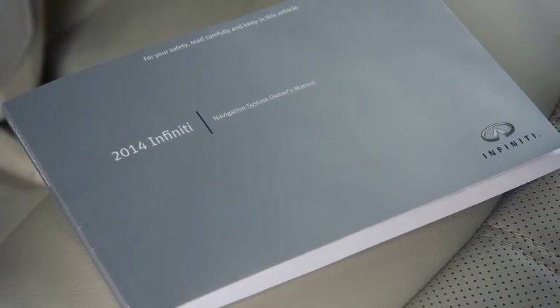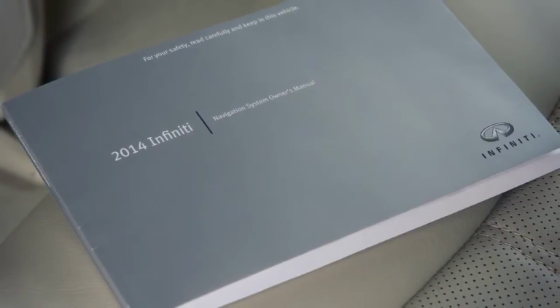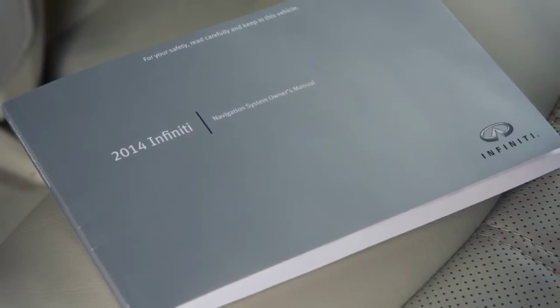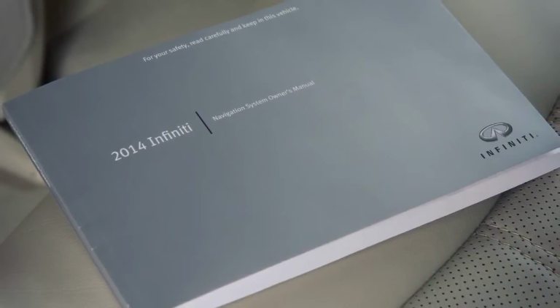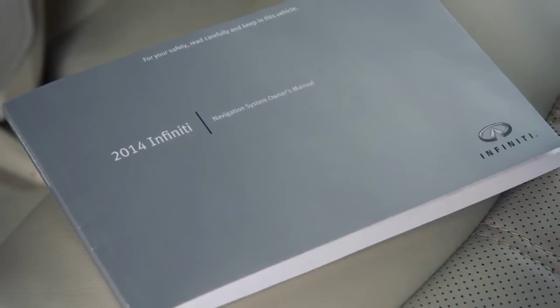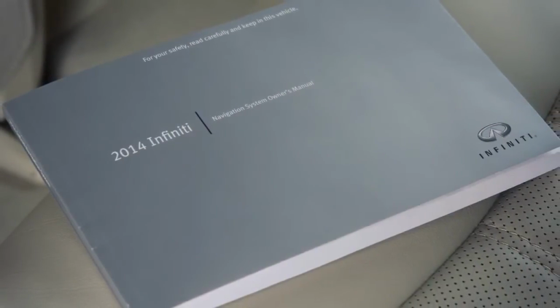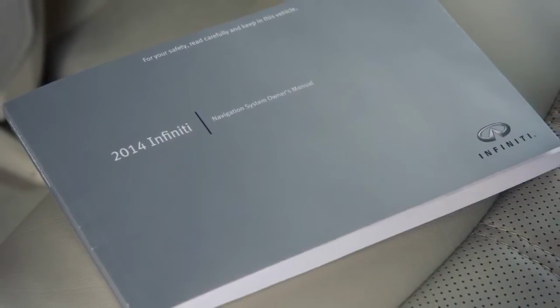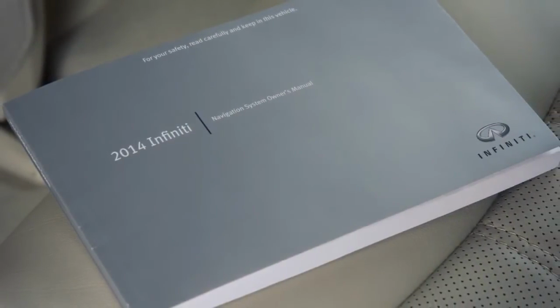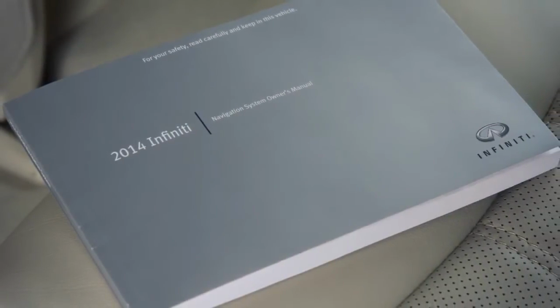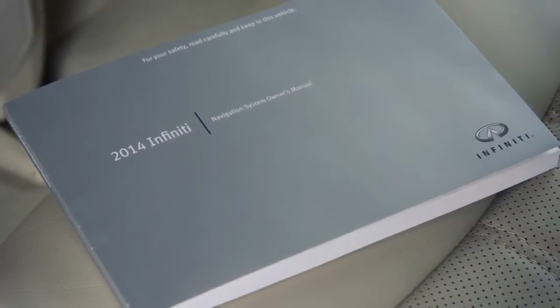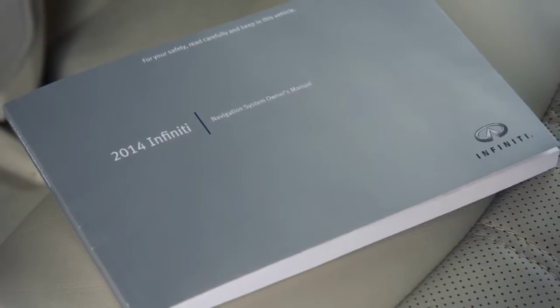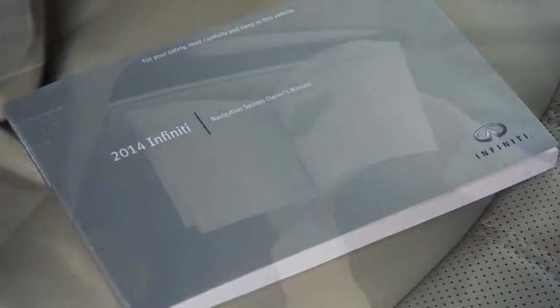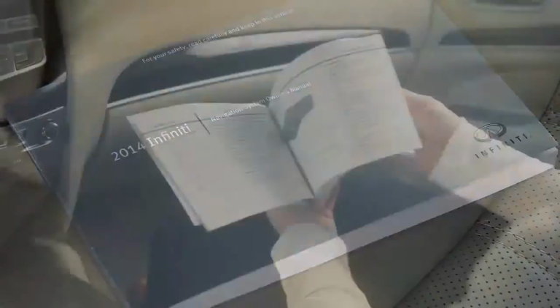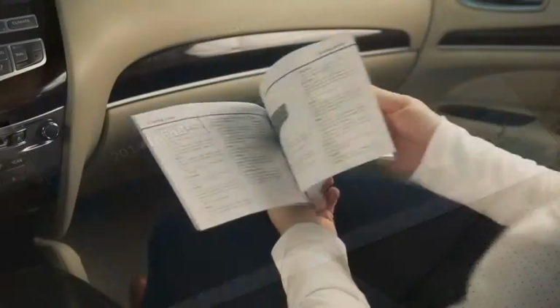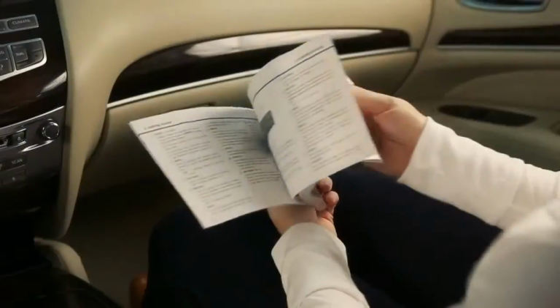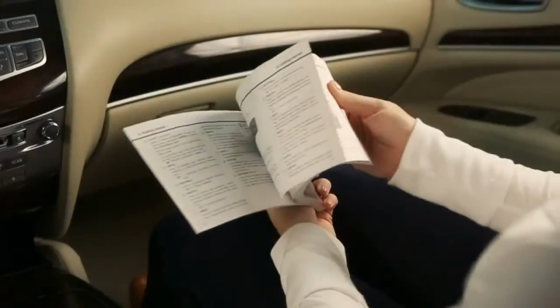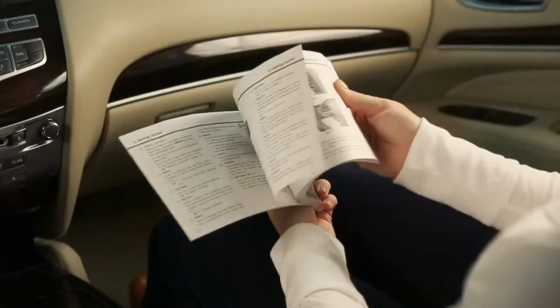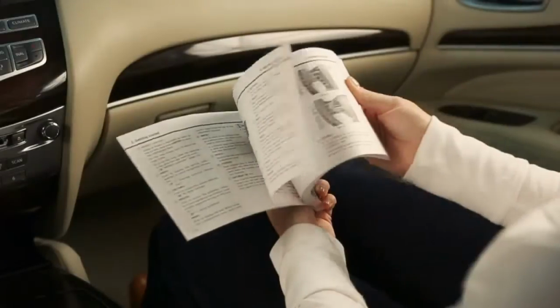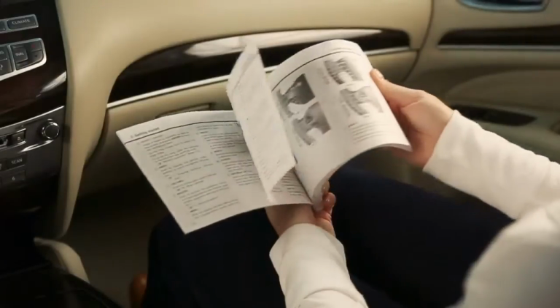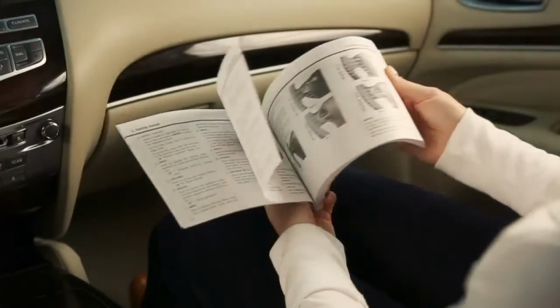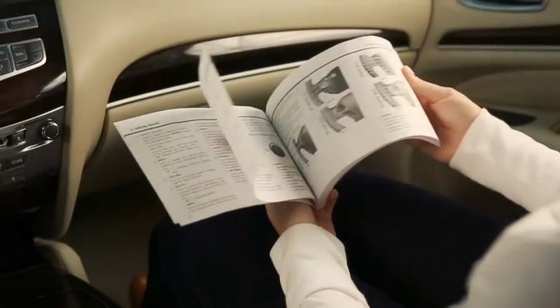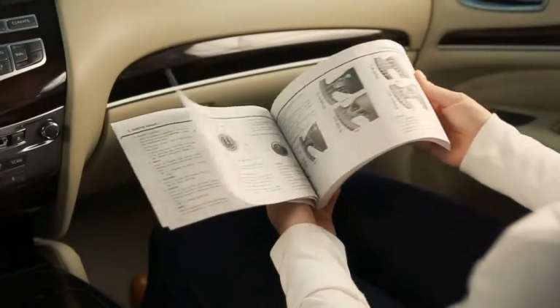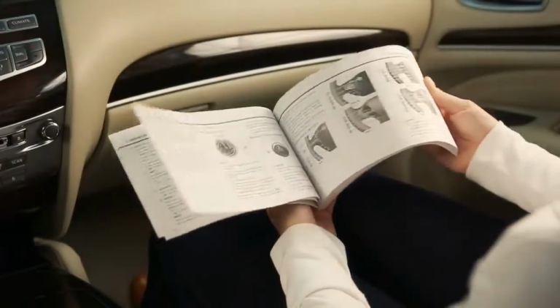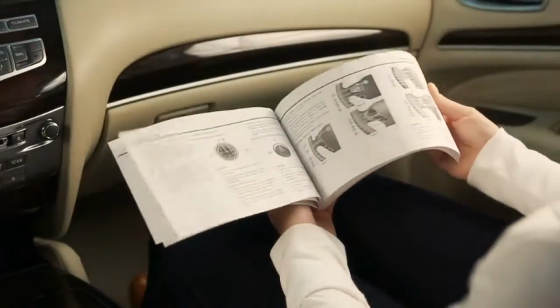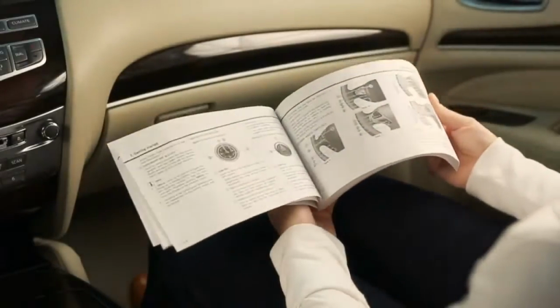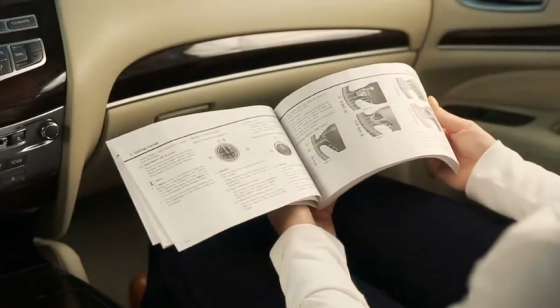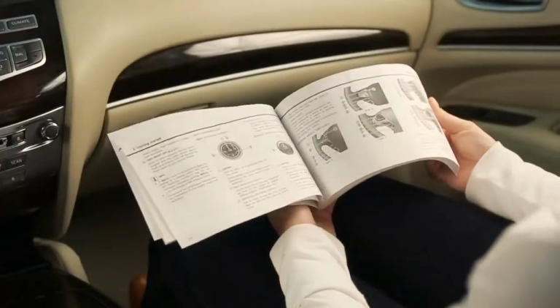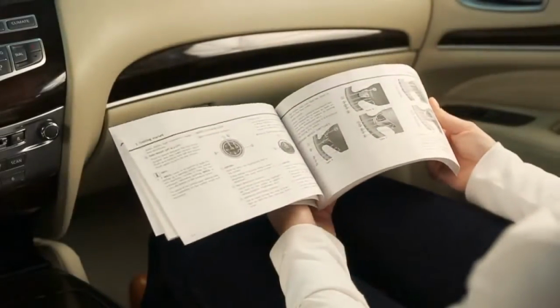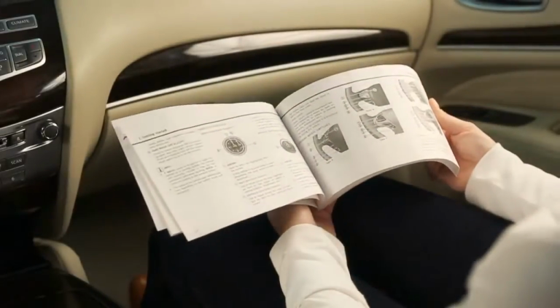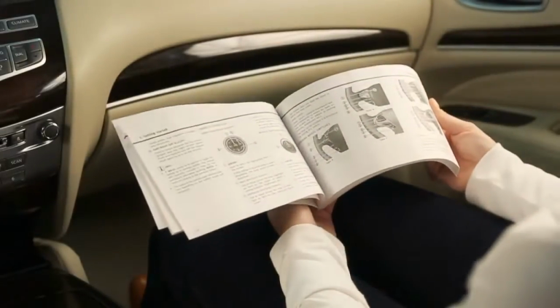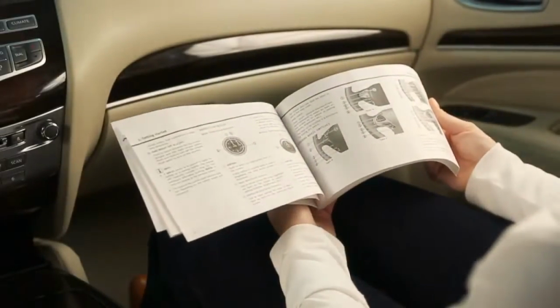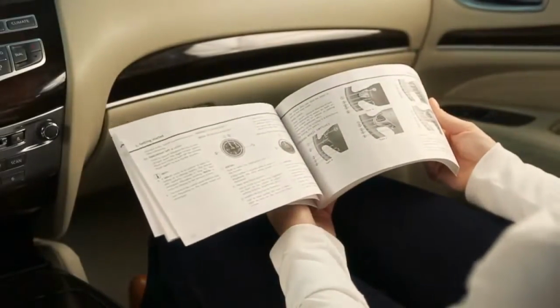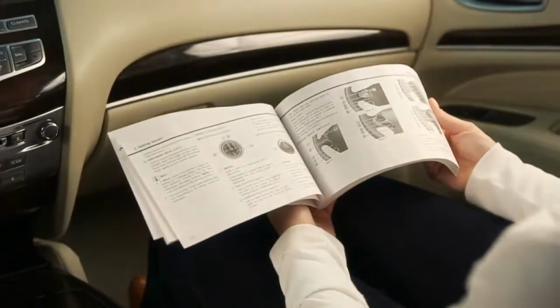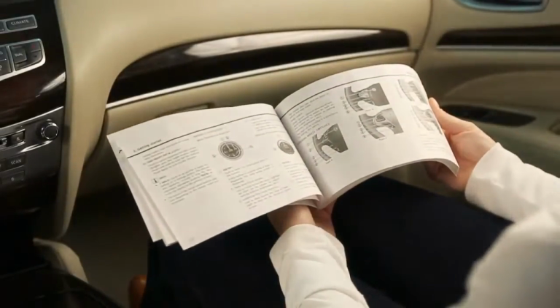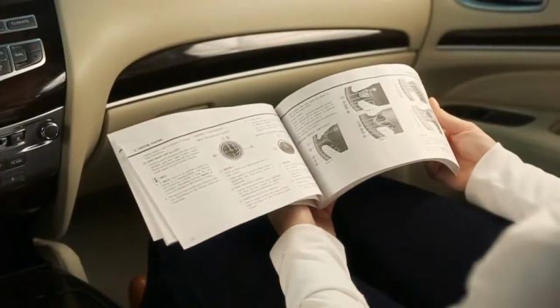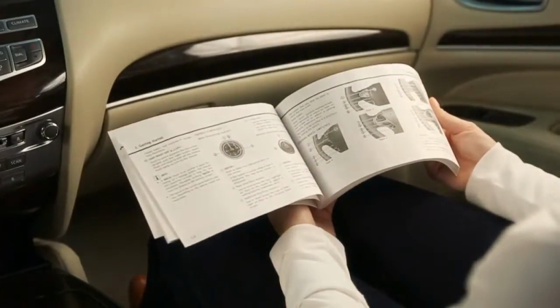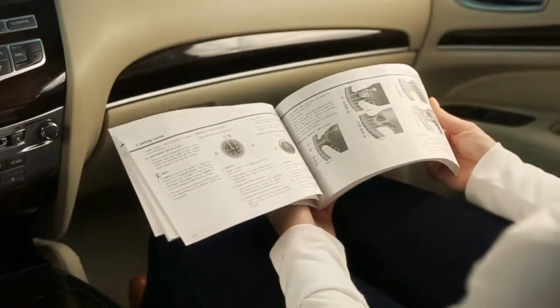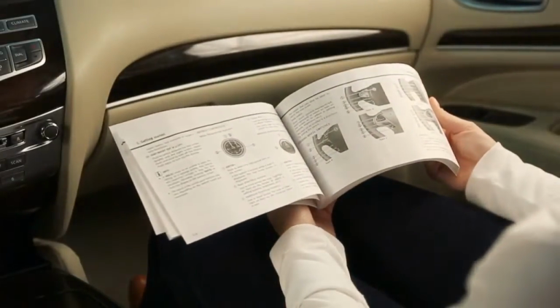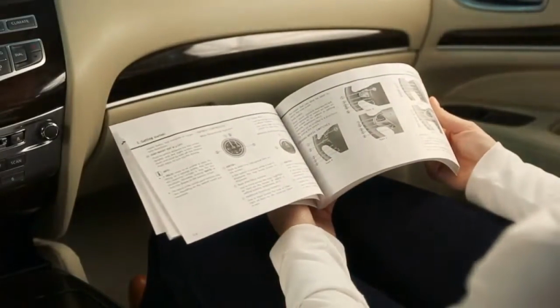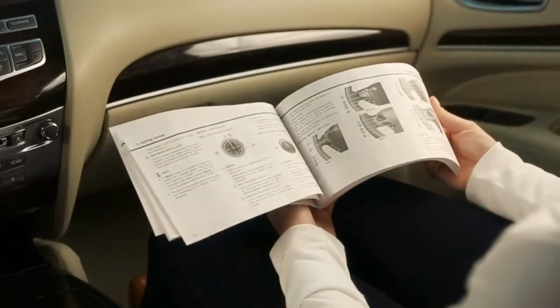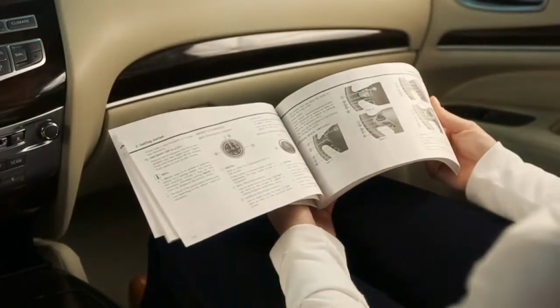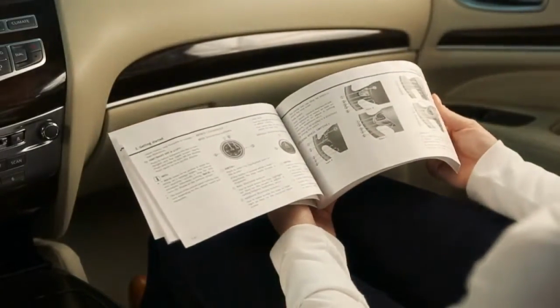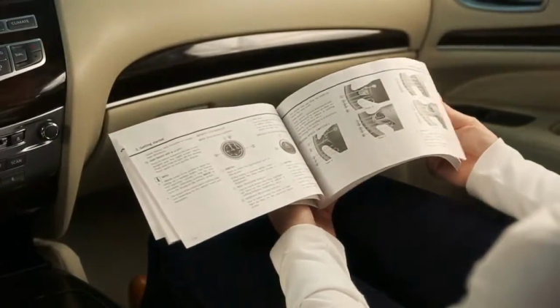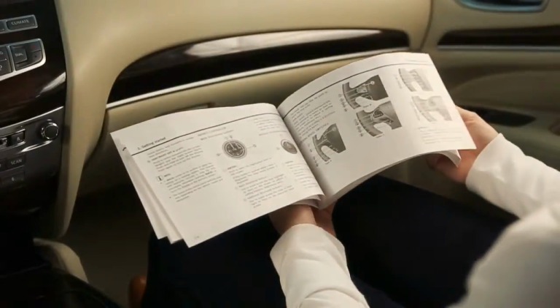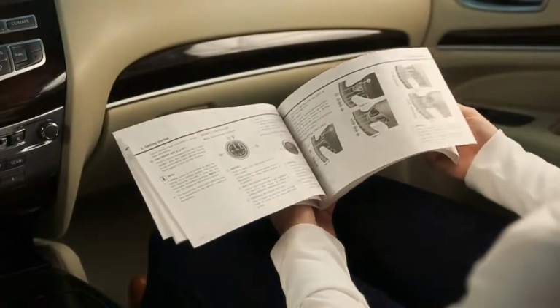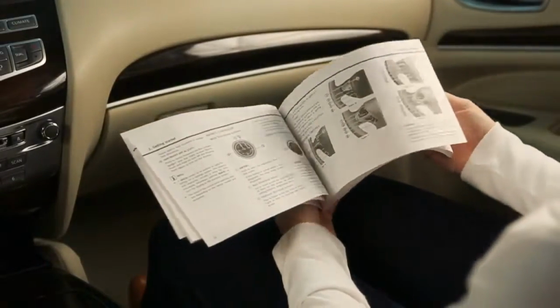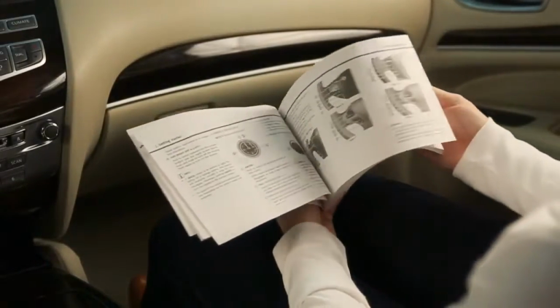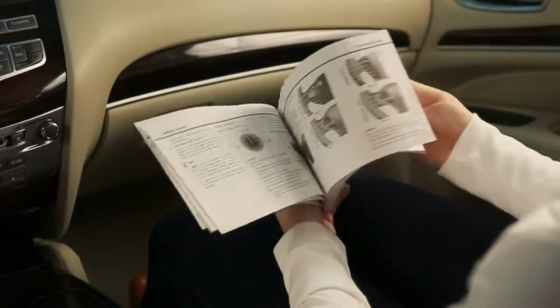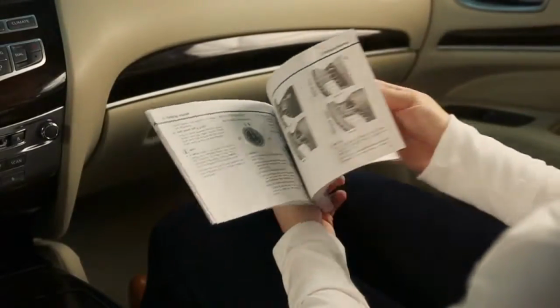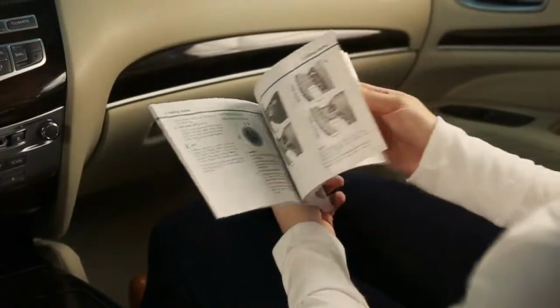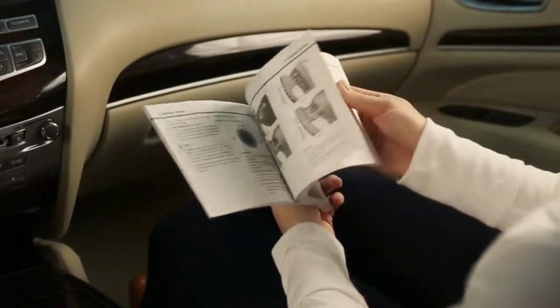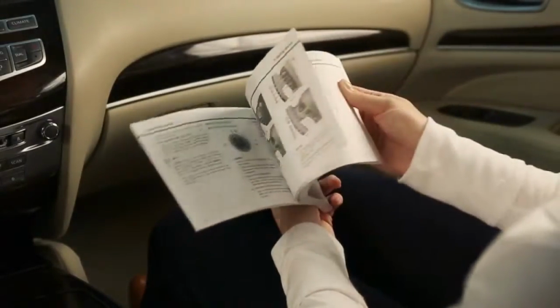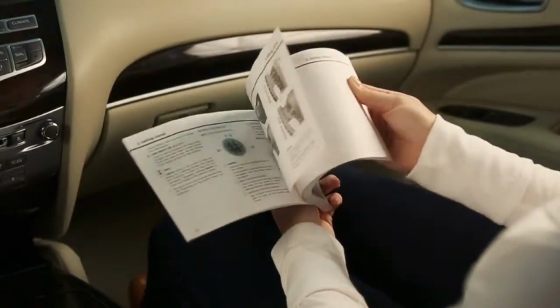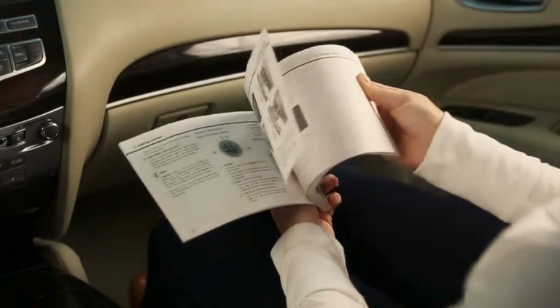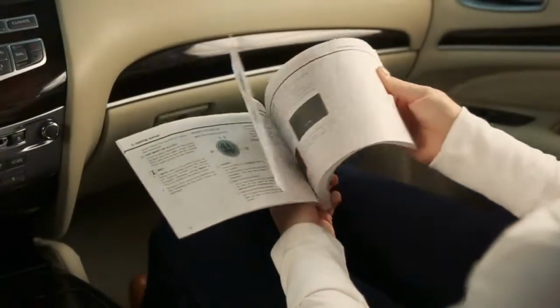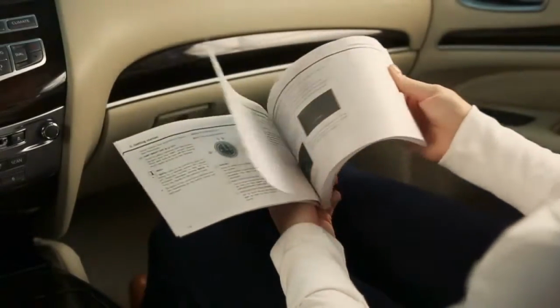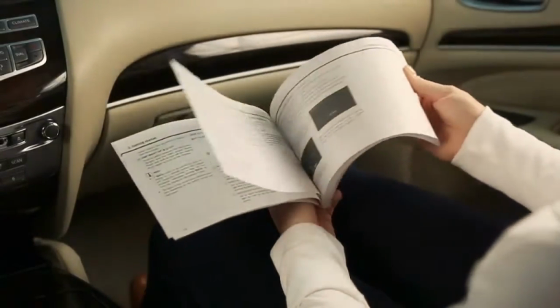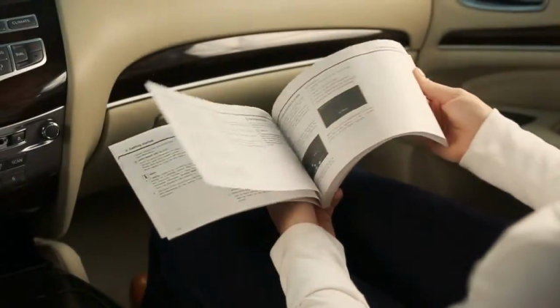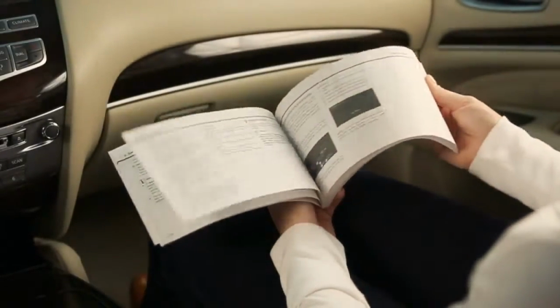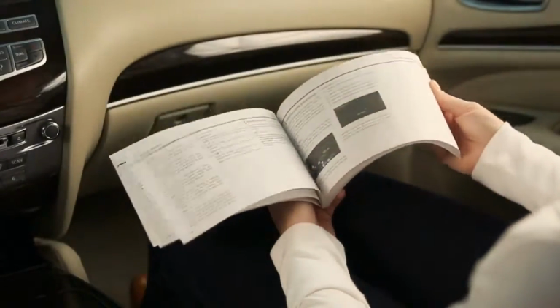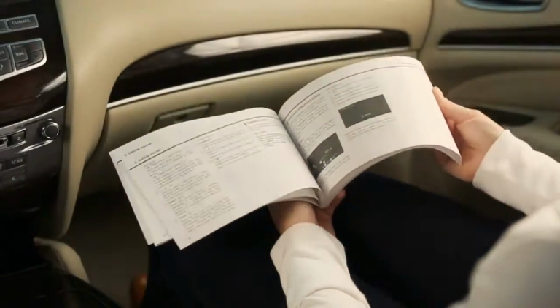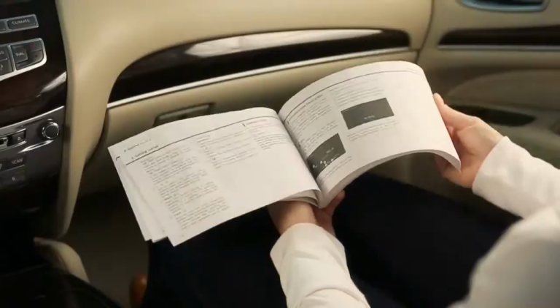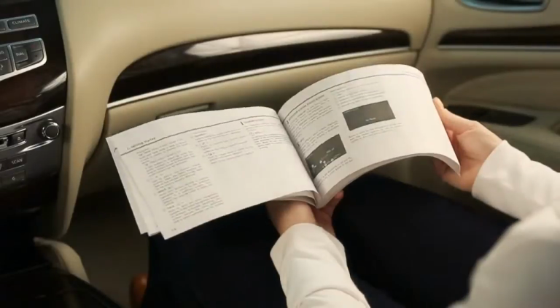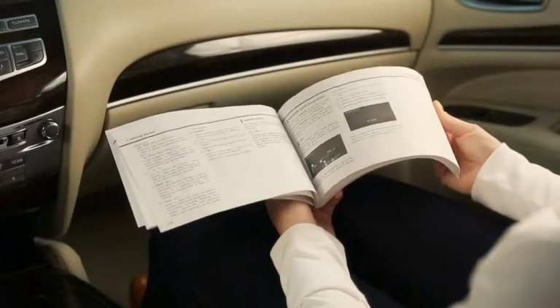This special owner's manual will help you become familiar with all the features of your navigation system, offering you maximum efficiency and convenience as a traveling companion, guide, and aid.